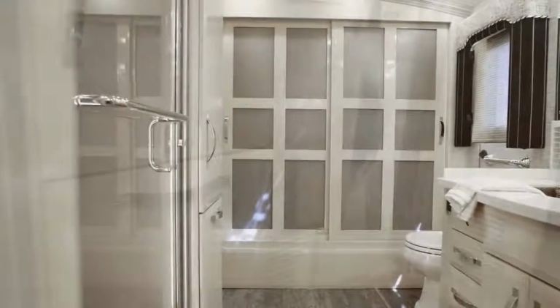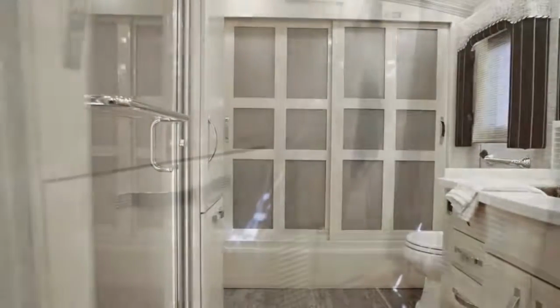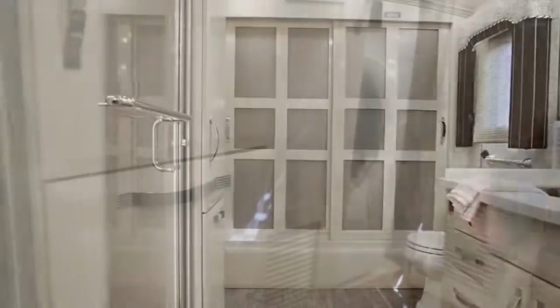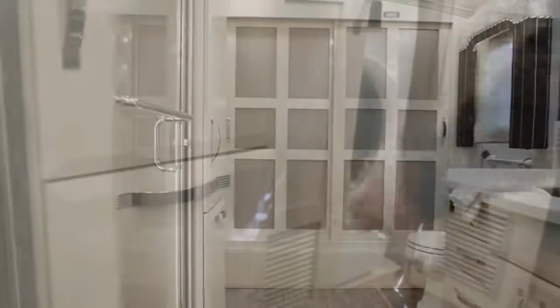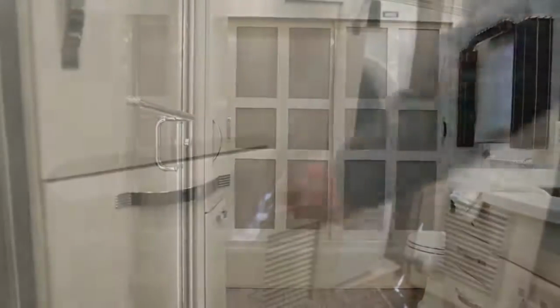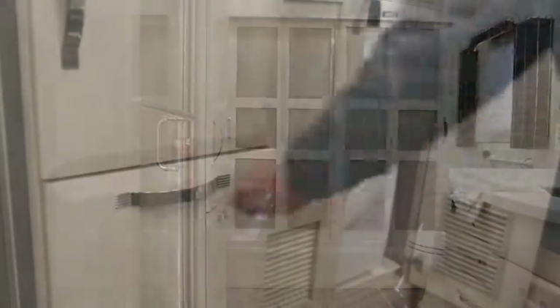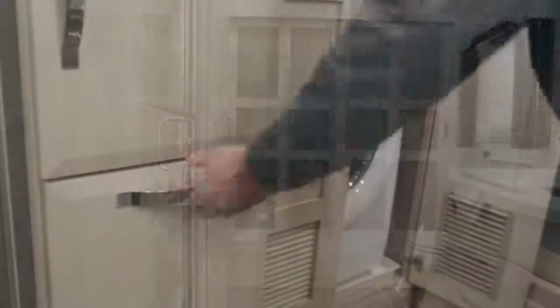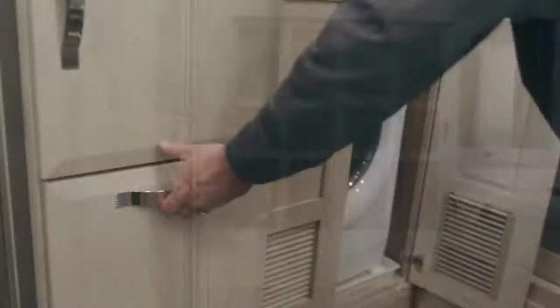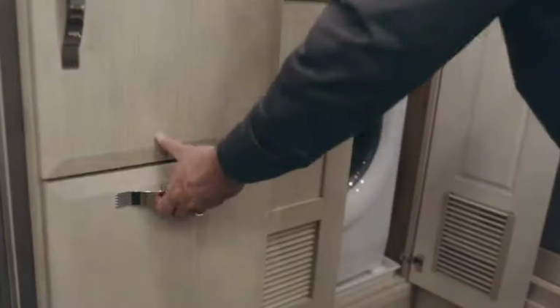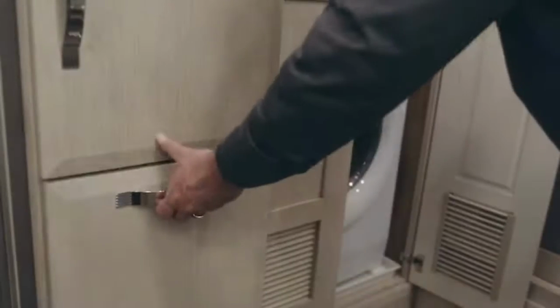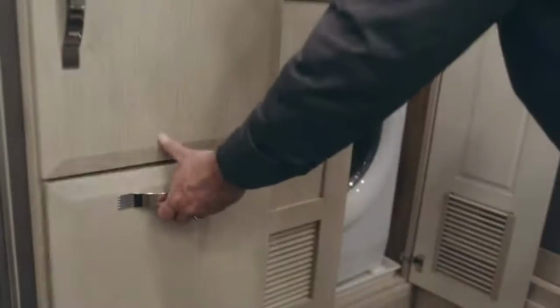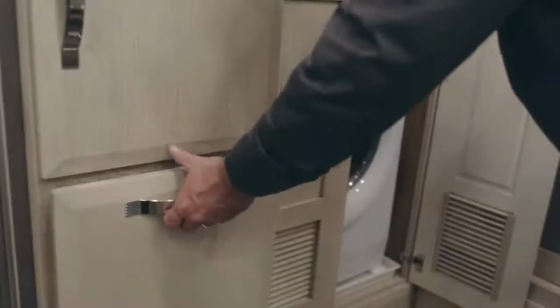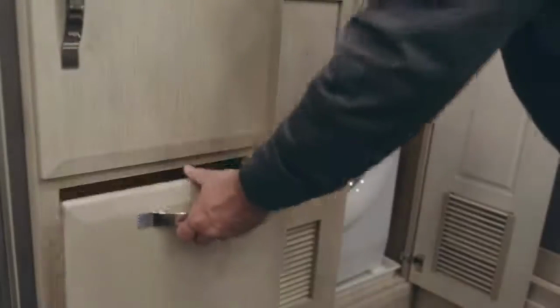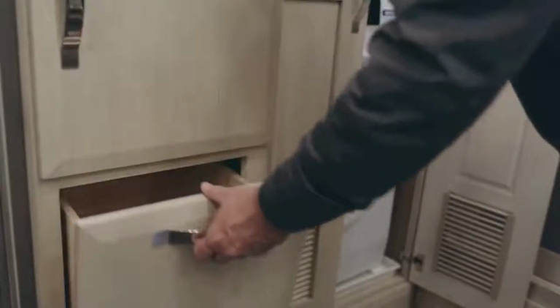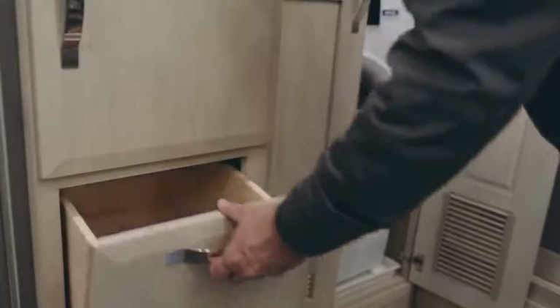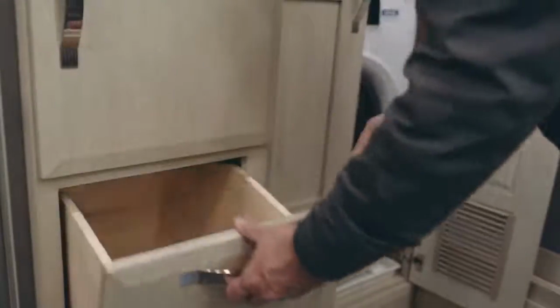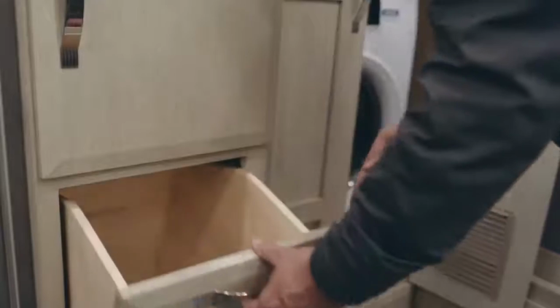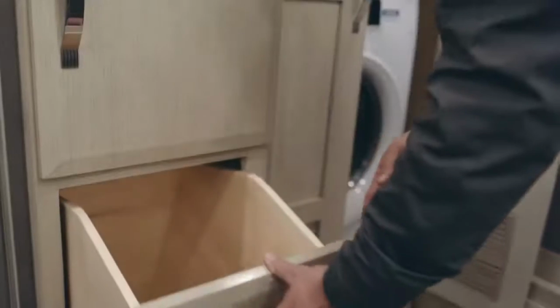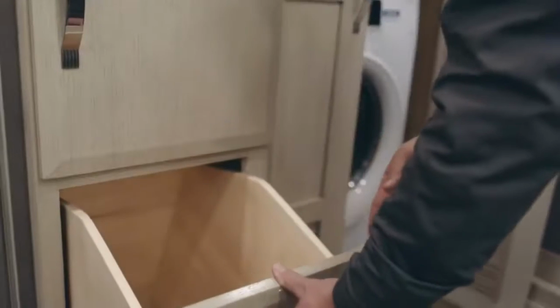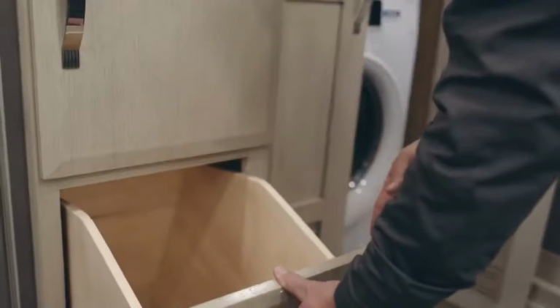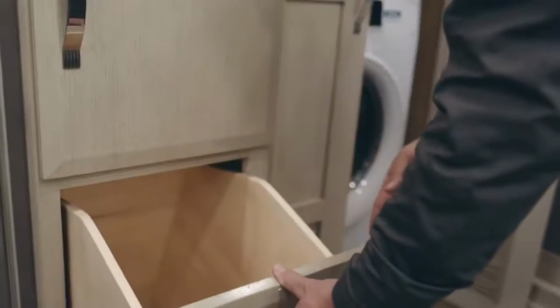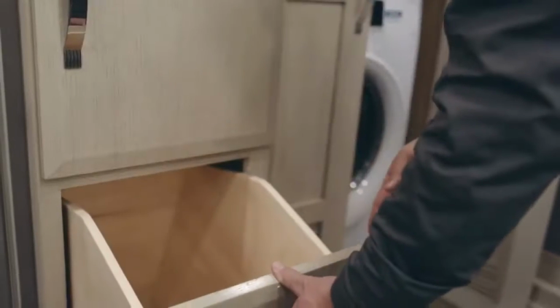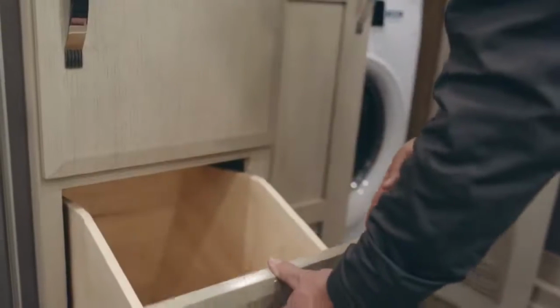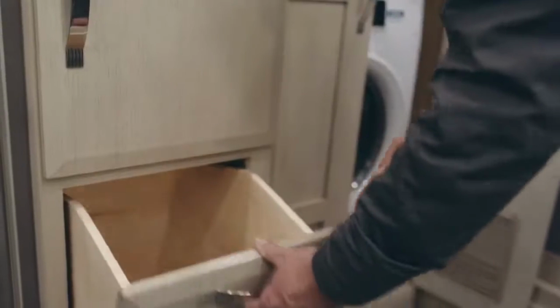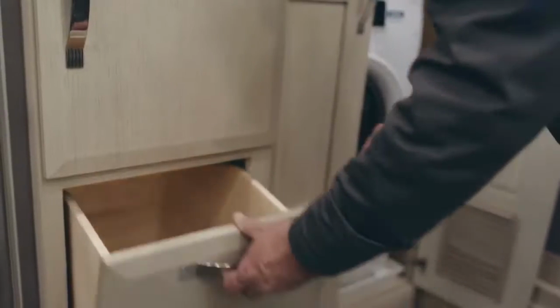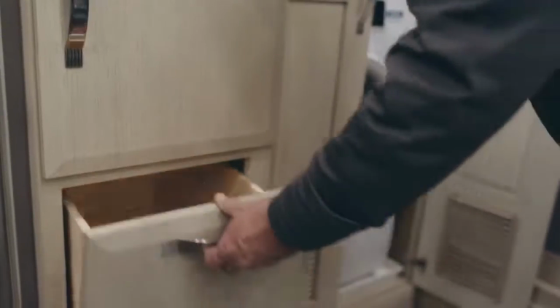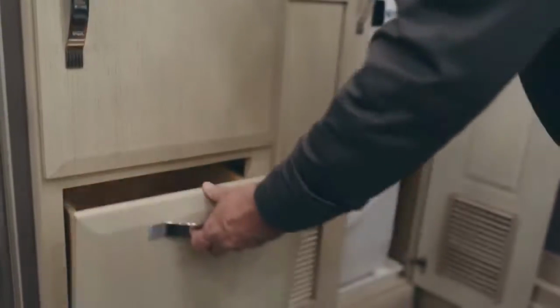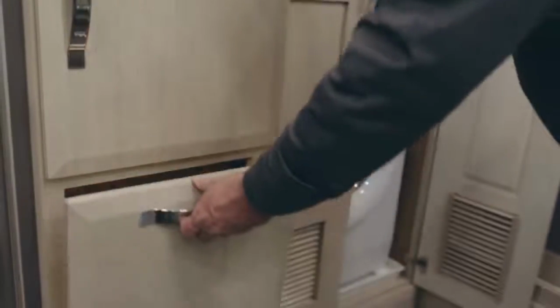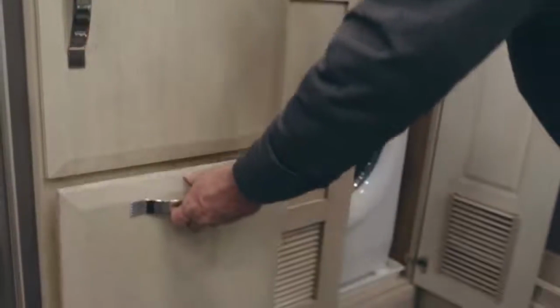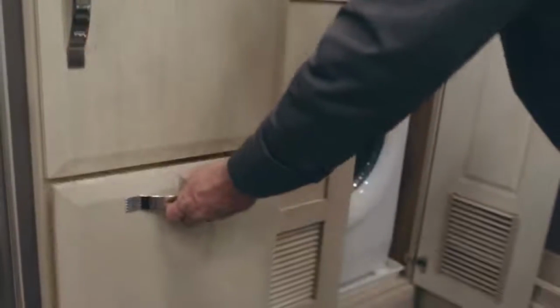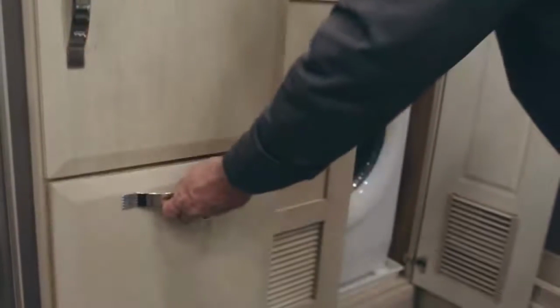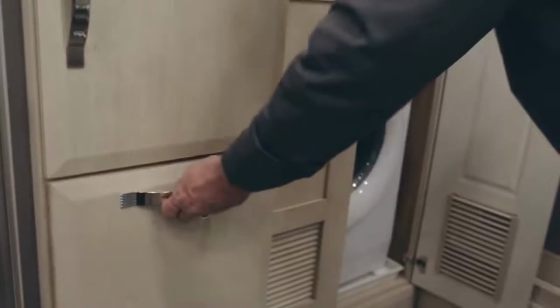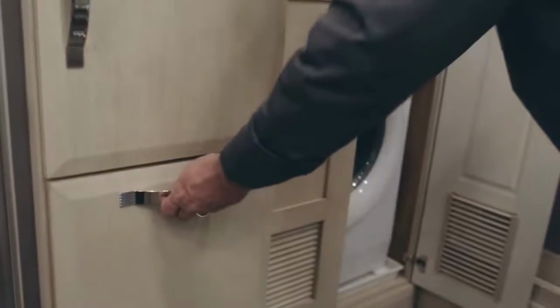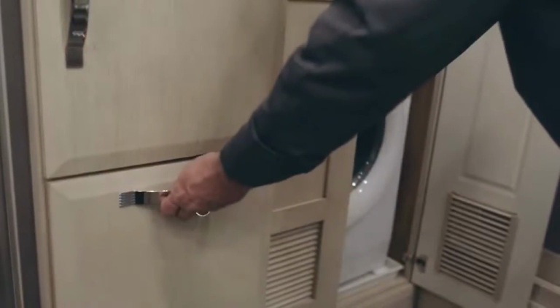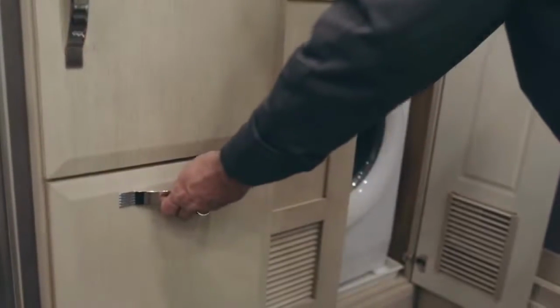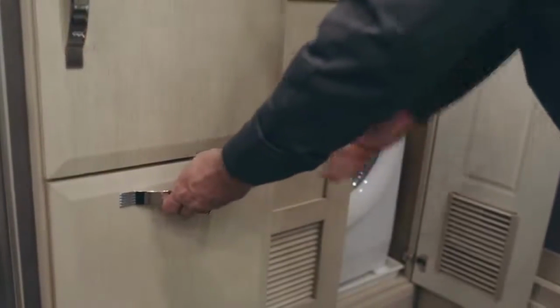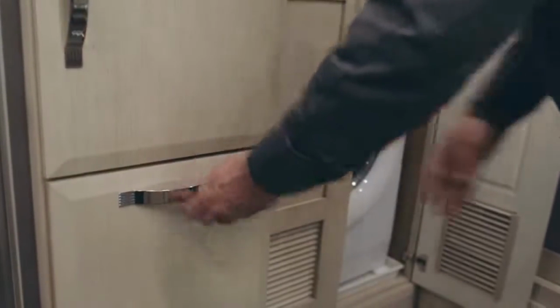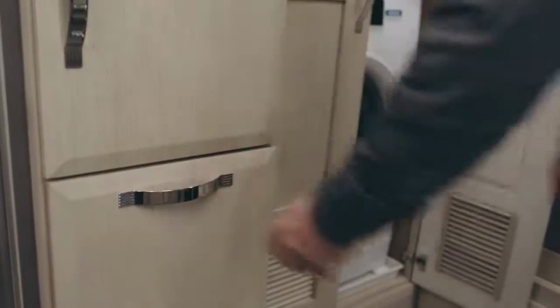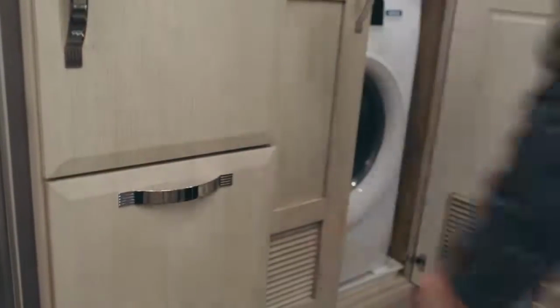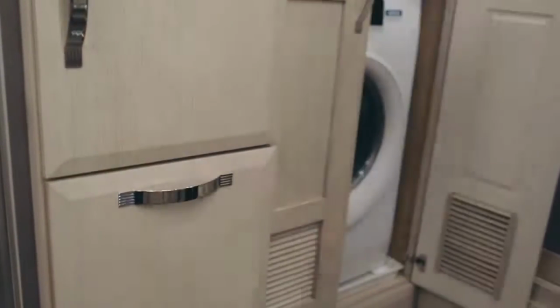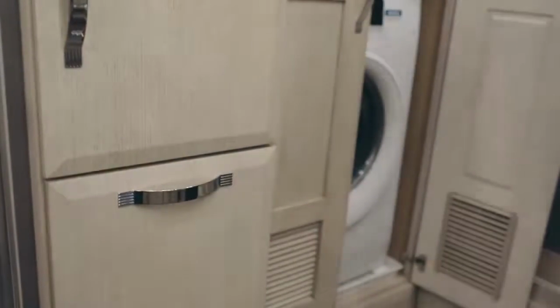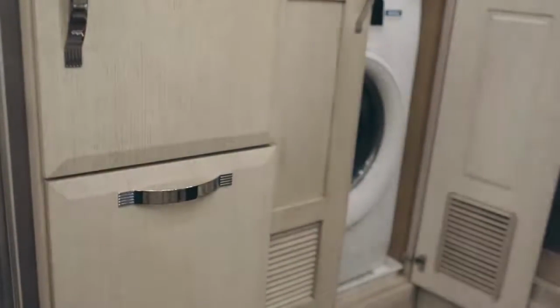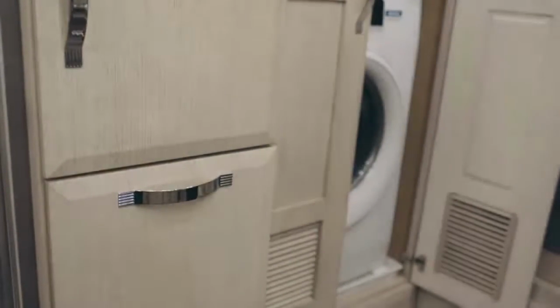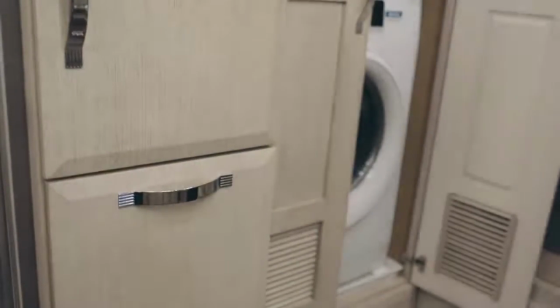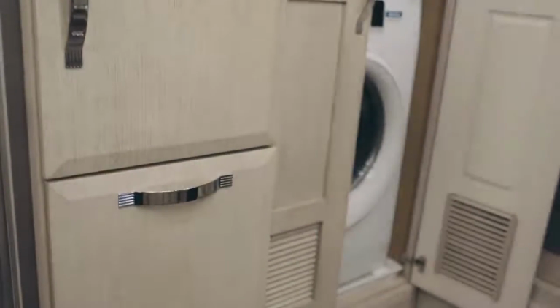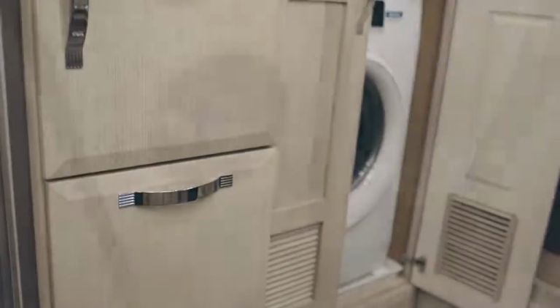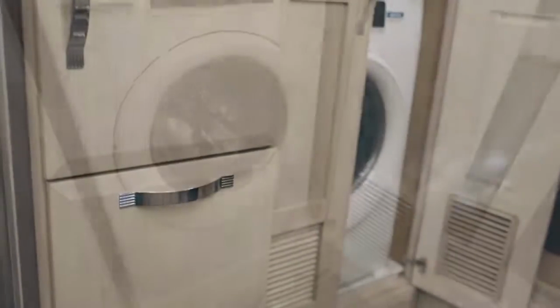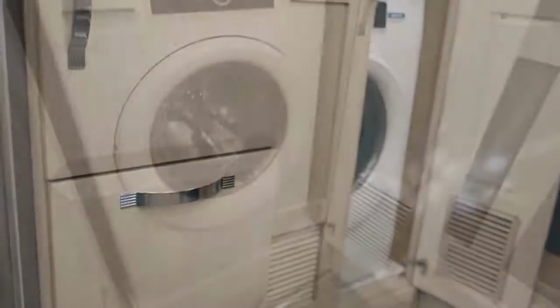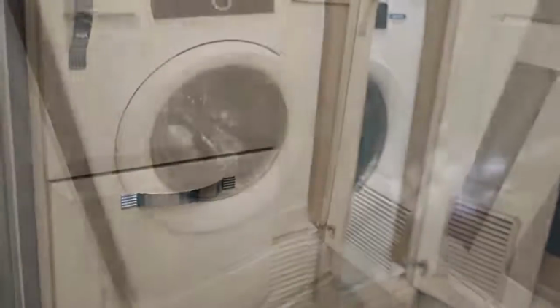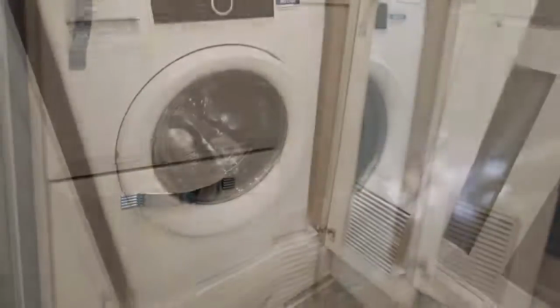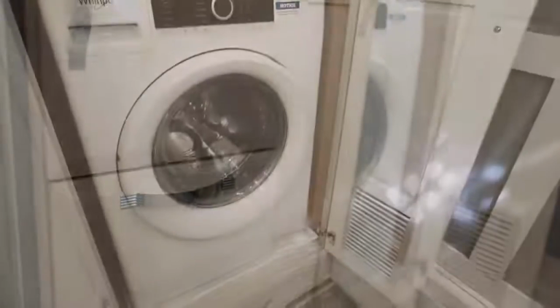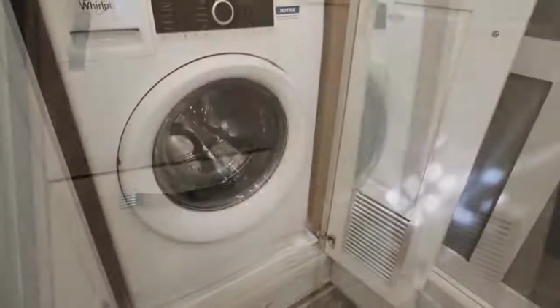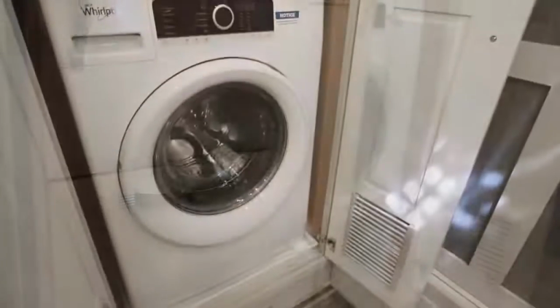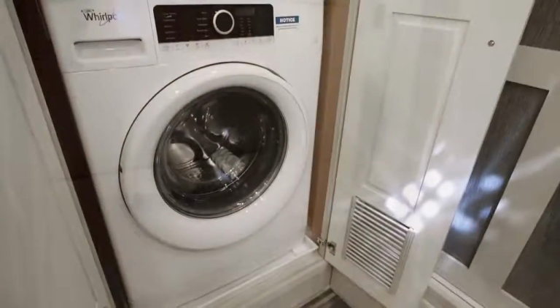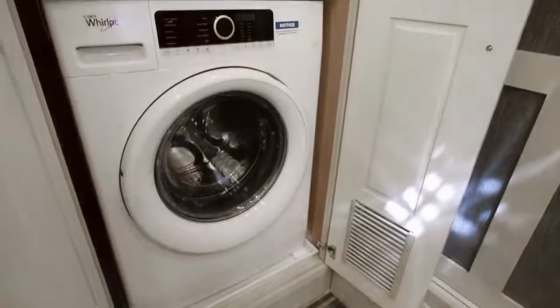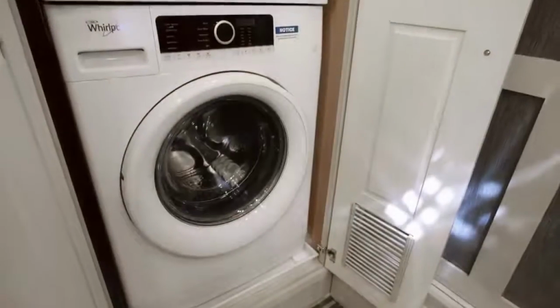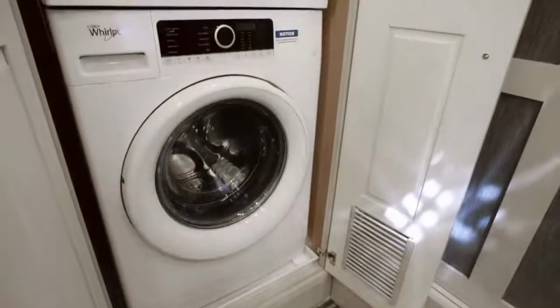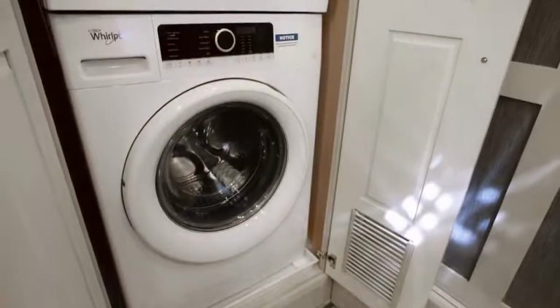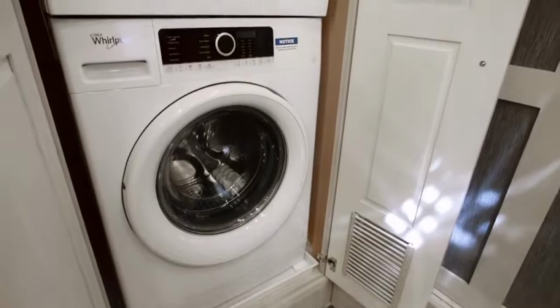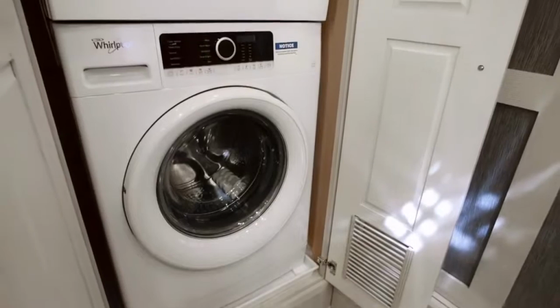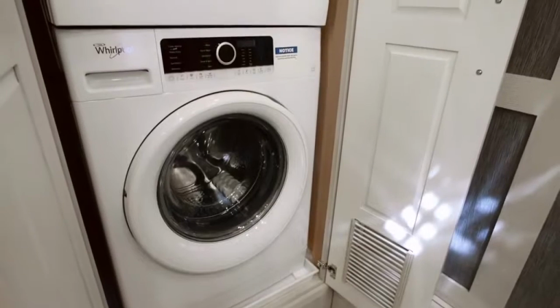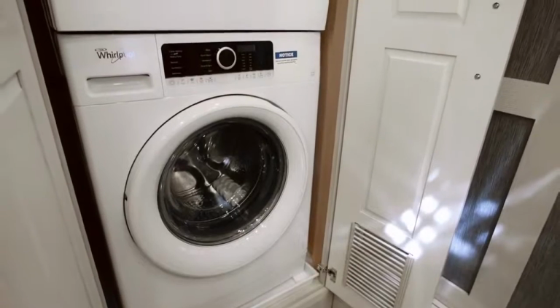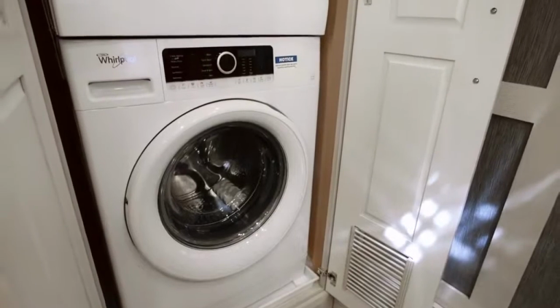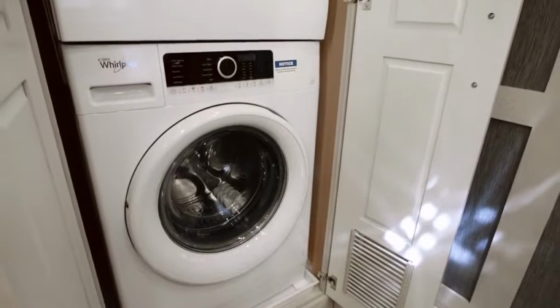Steps away, a hardwood laundry station gives you a linen cabinet, built-in hamper, and 240-volt Whirlpool washer and dryer.